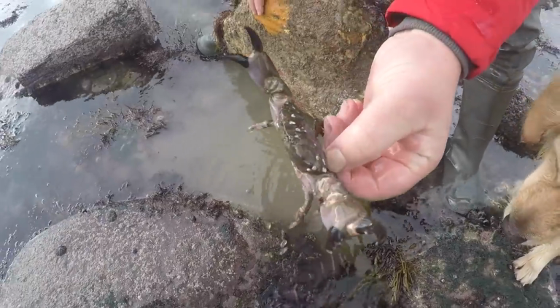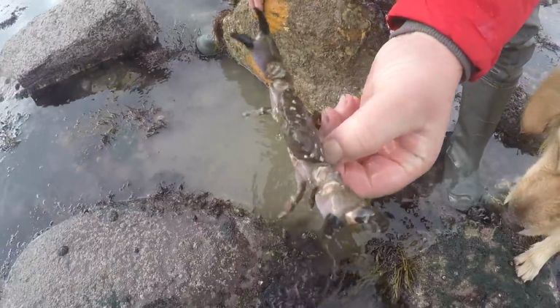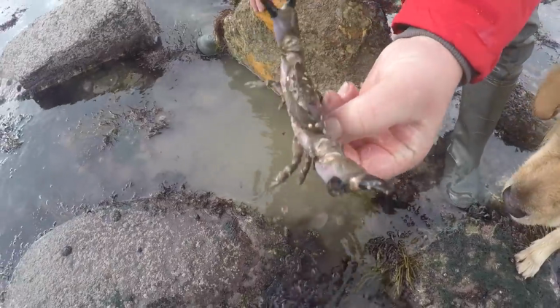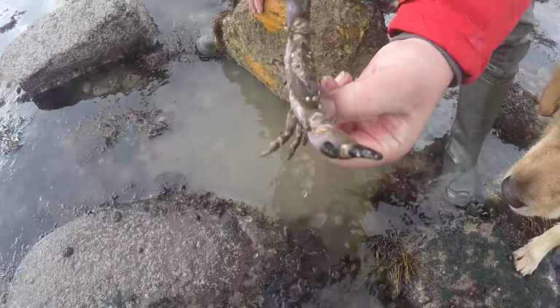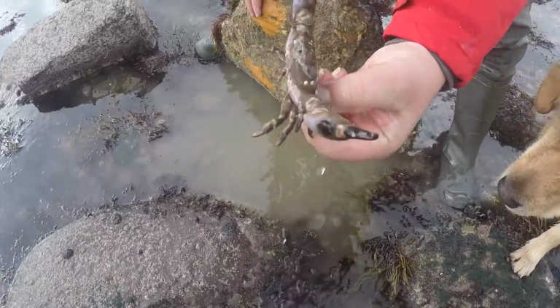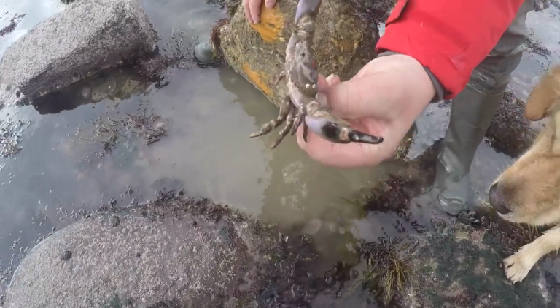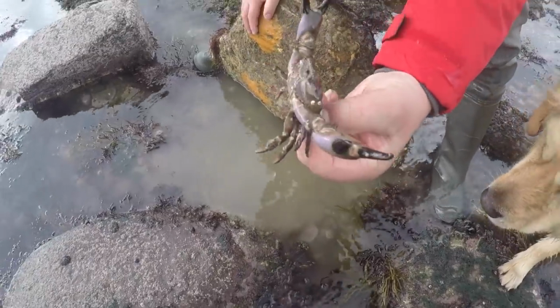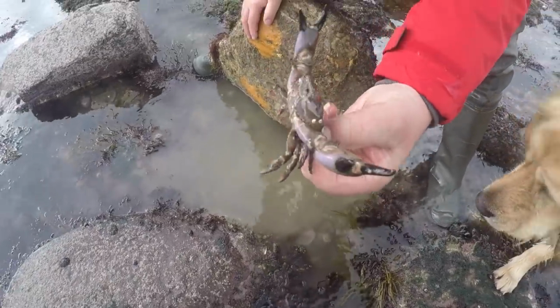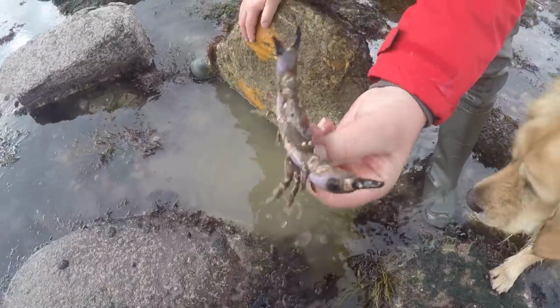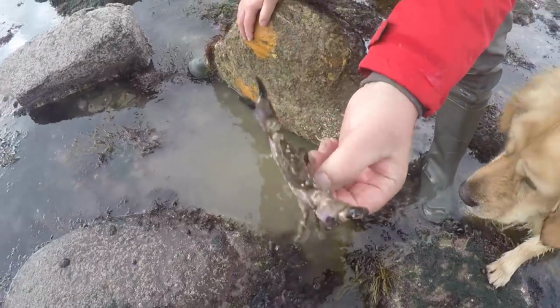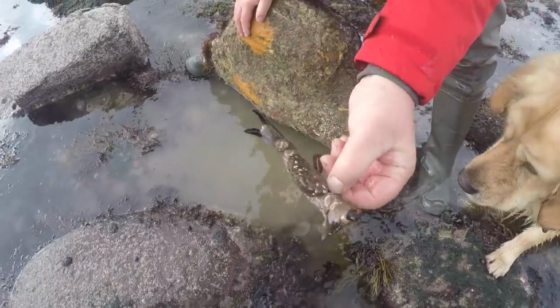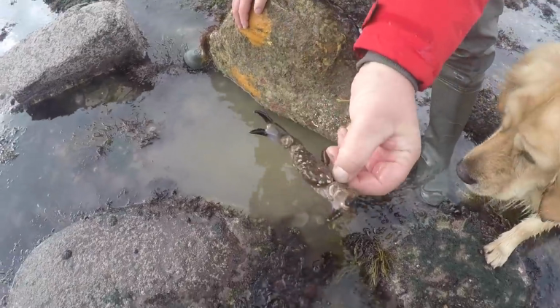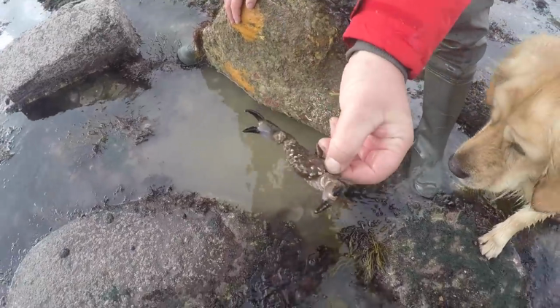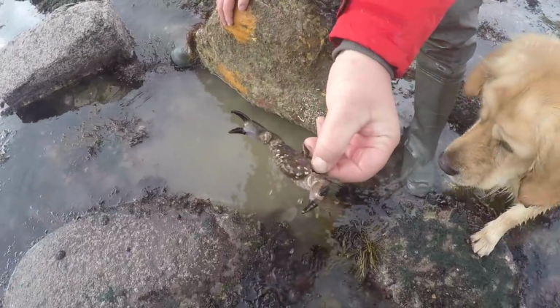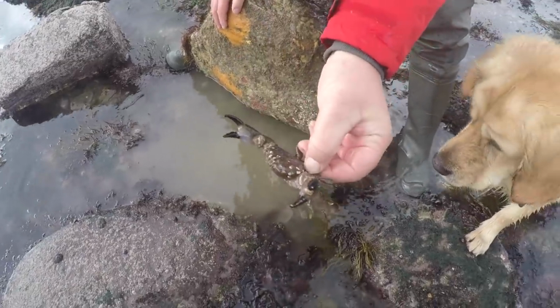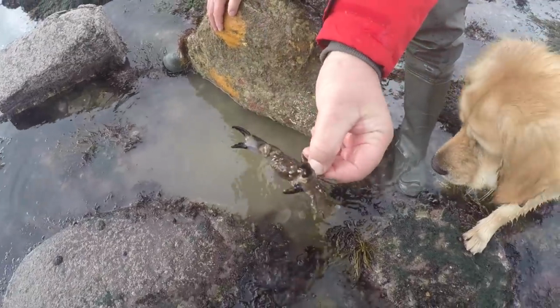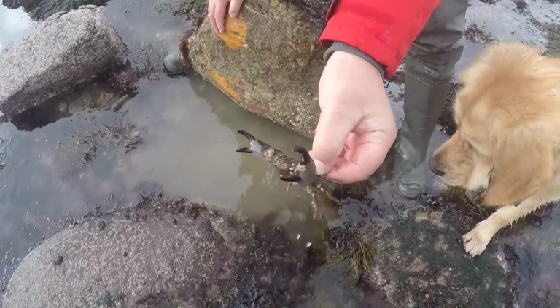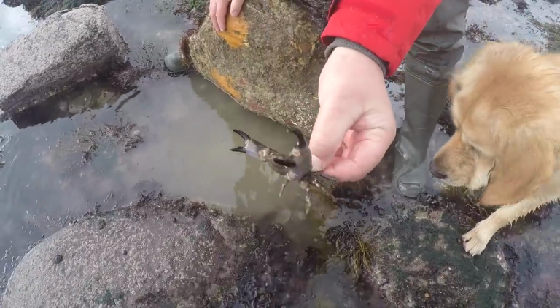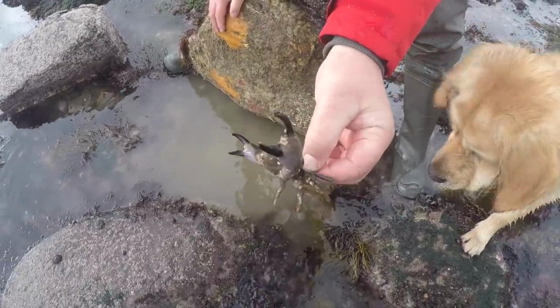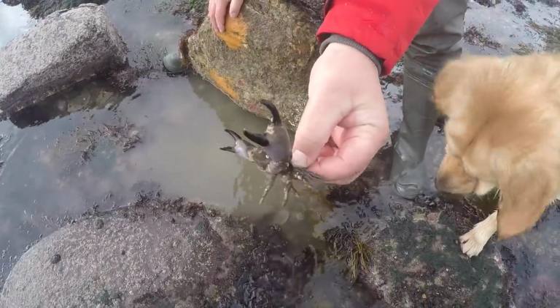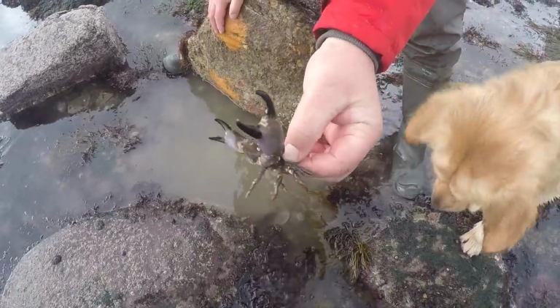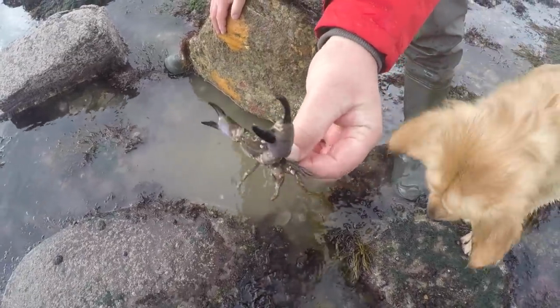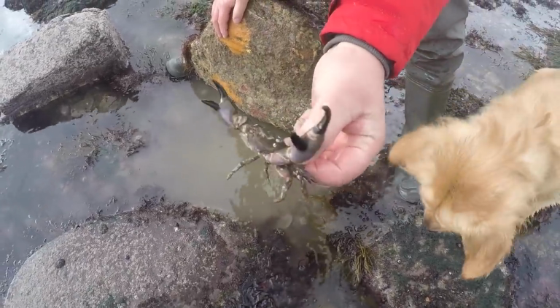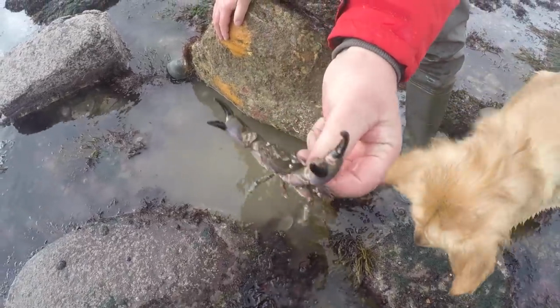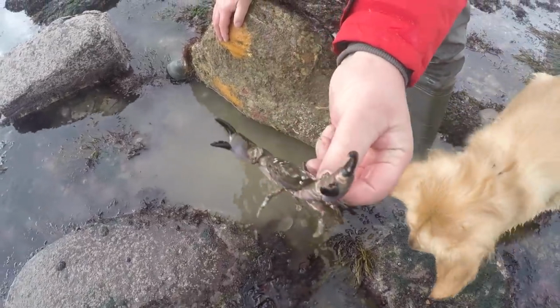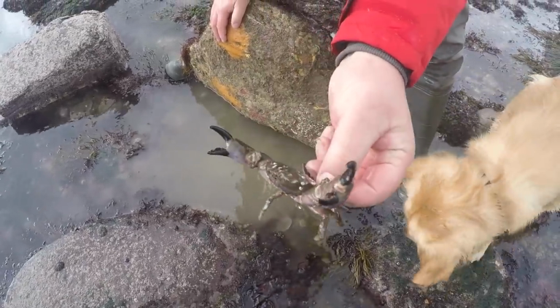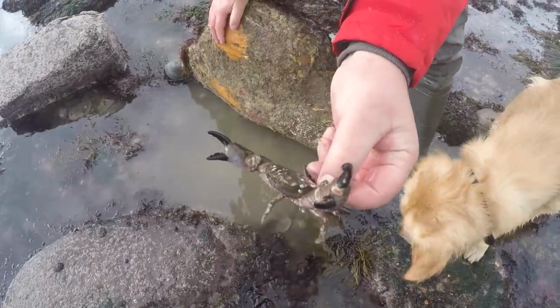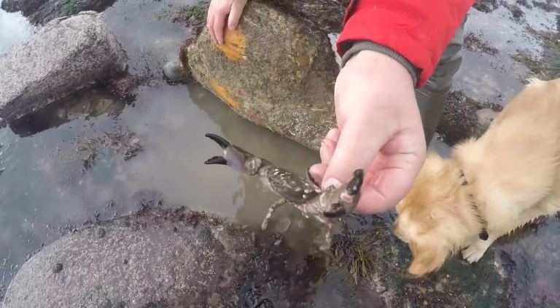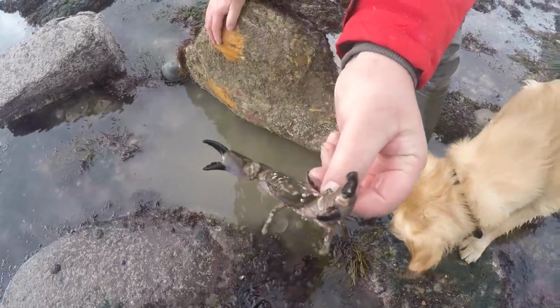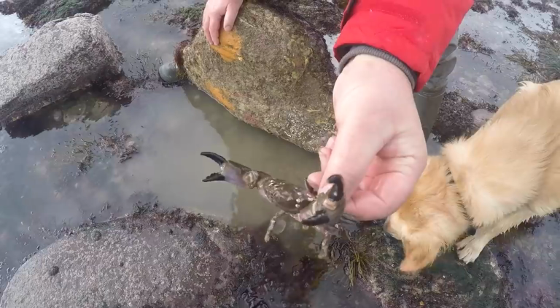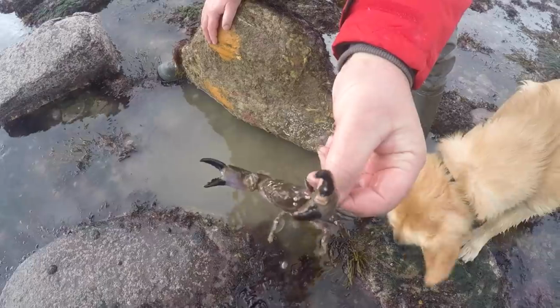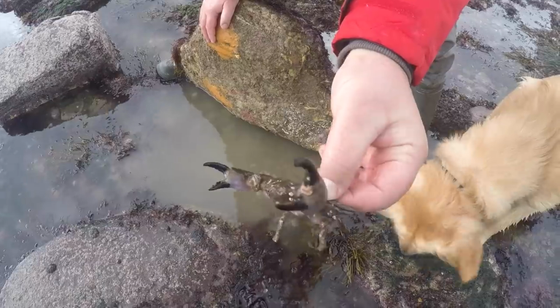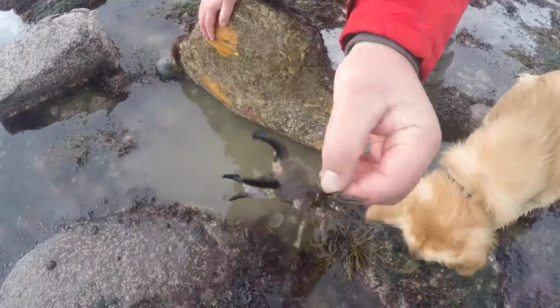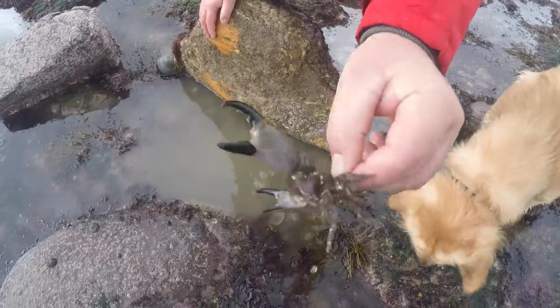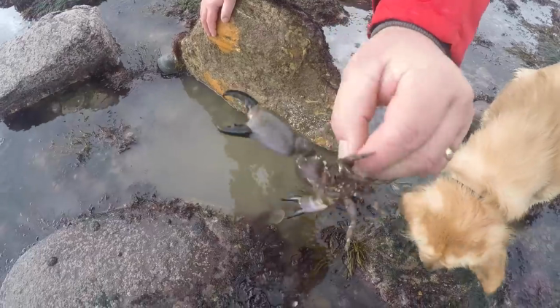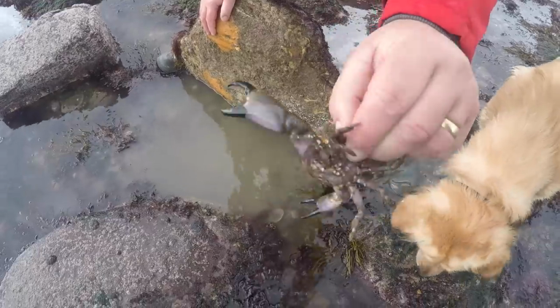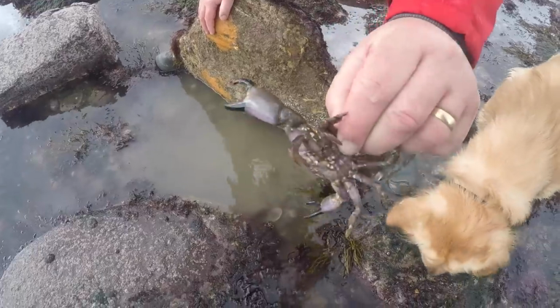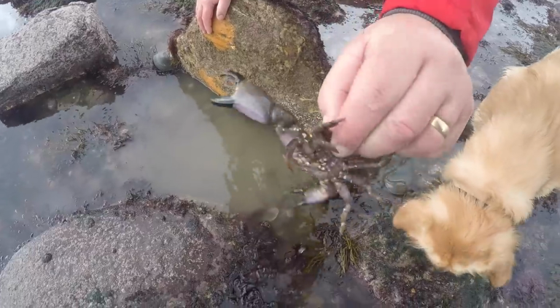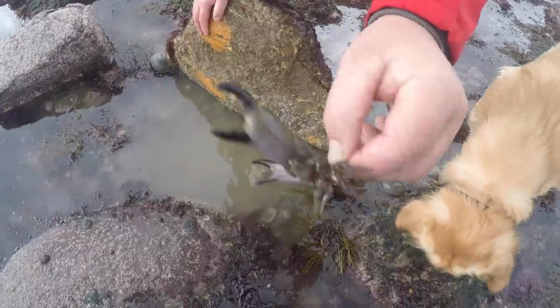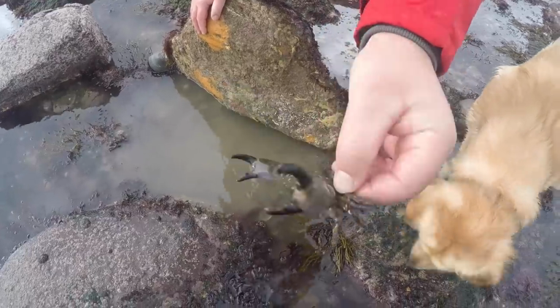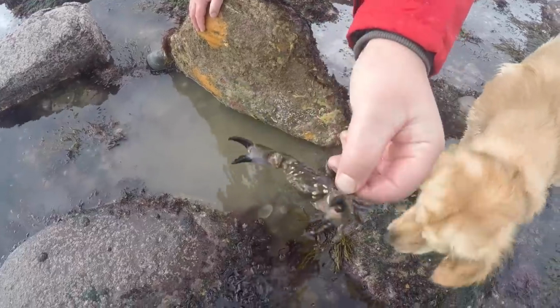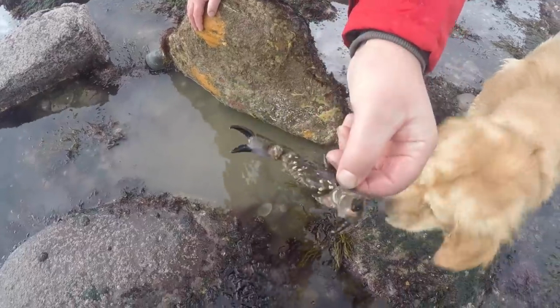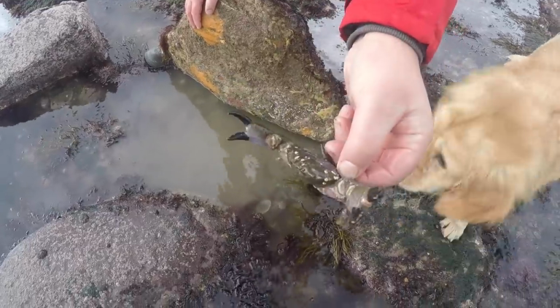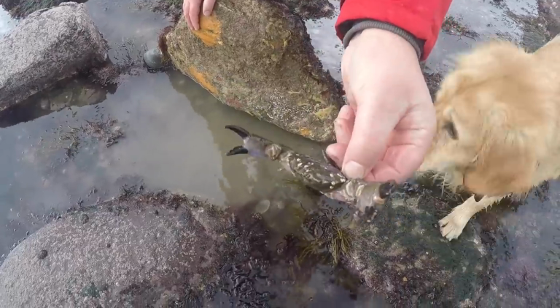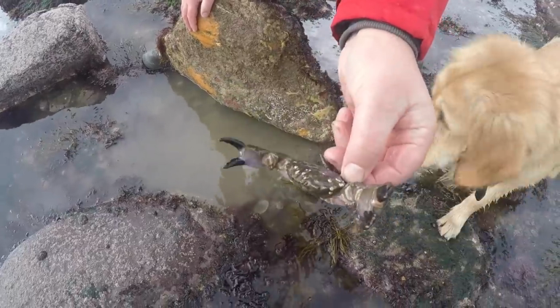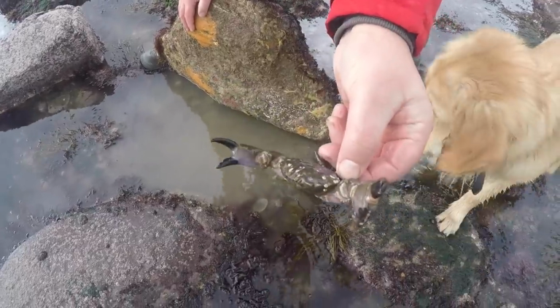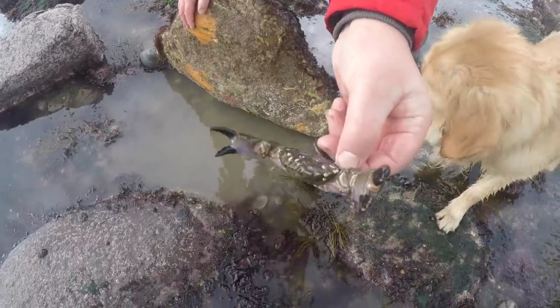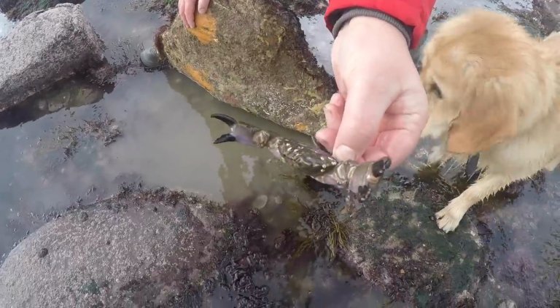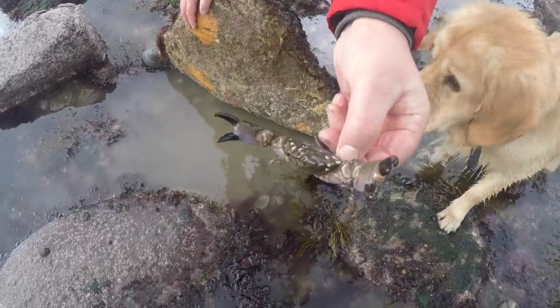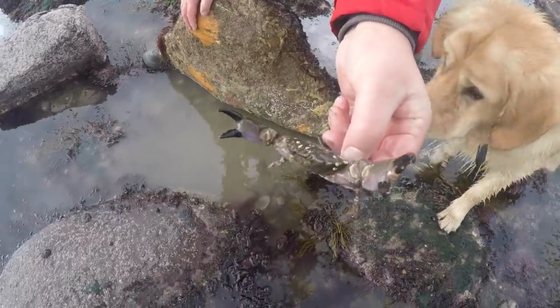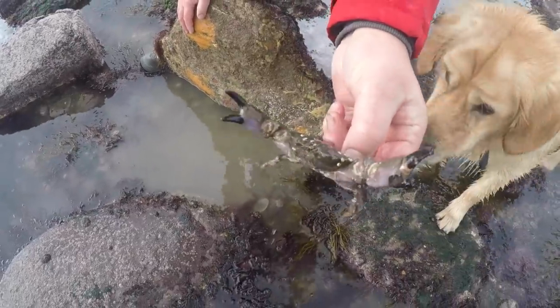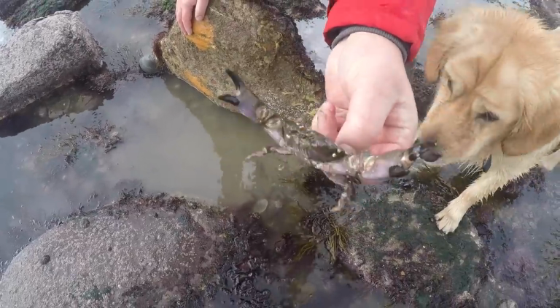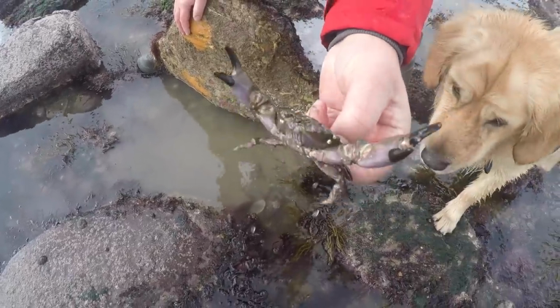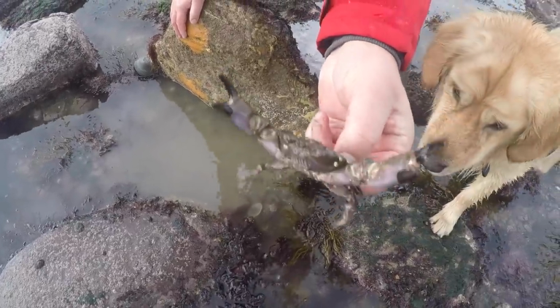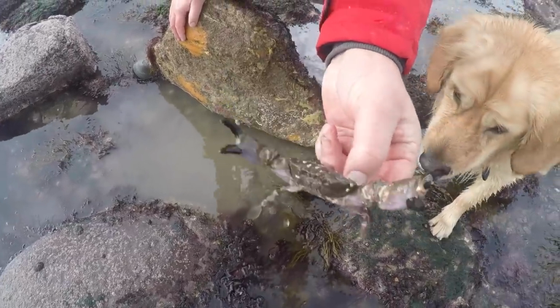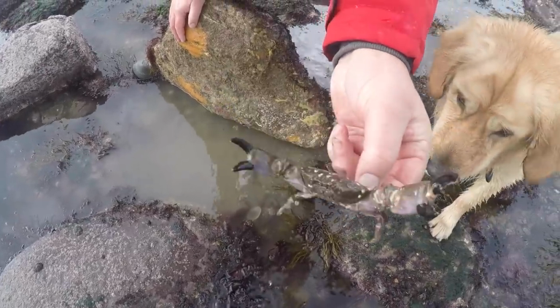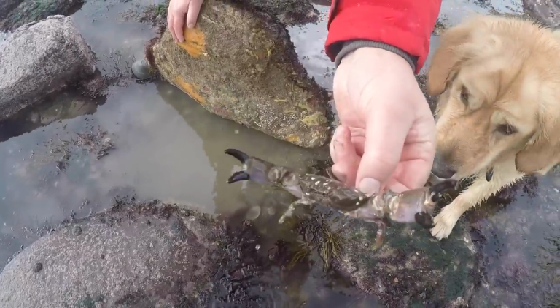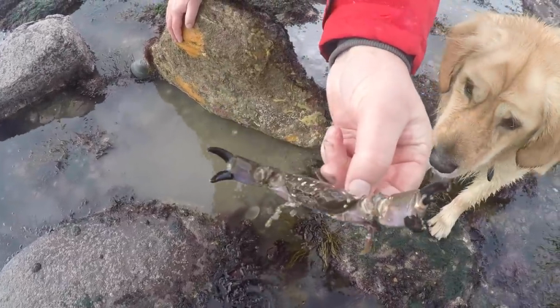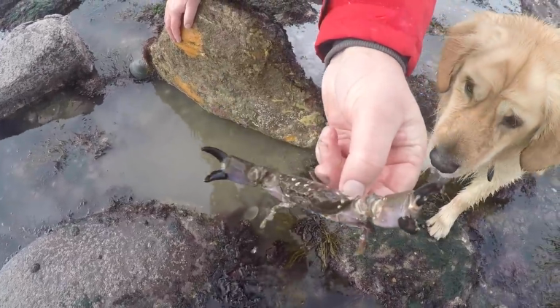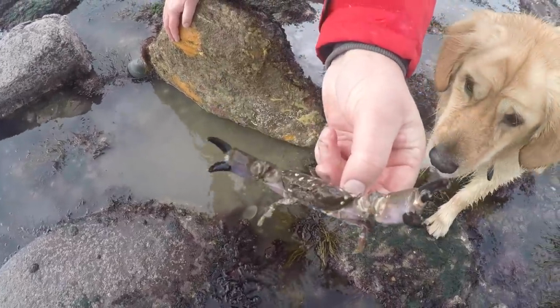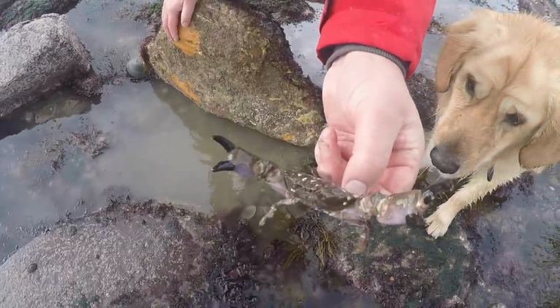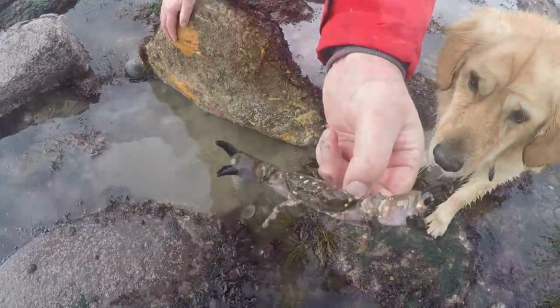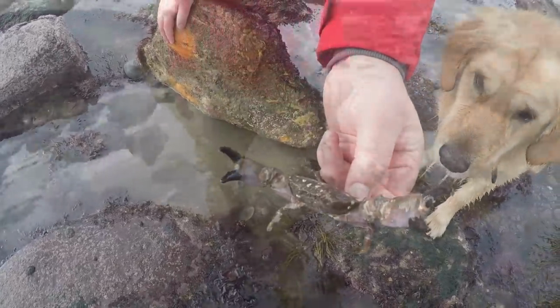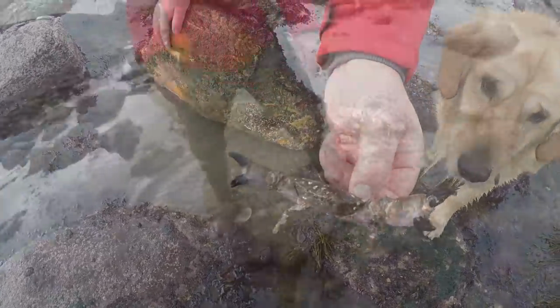That's a xantho or pie crust crab — they don't get much bigger than that — and they'll add a nice flavour to our food.